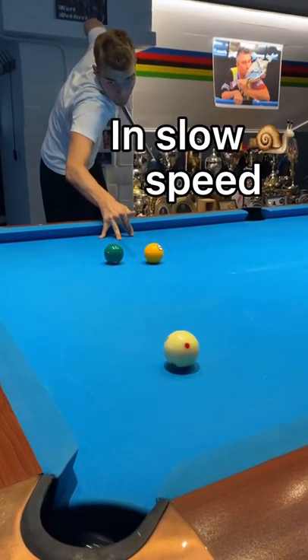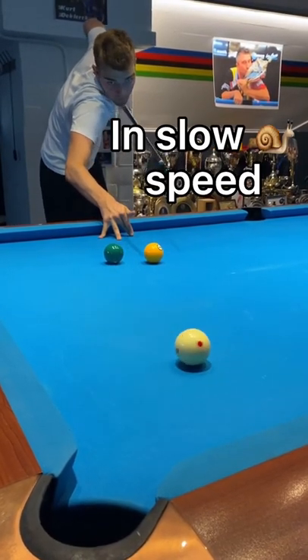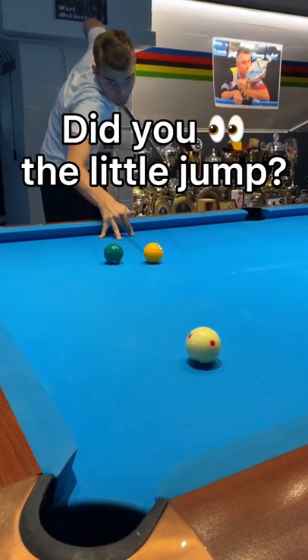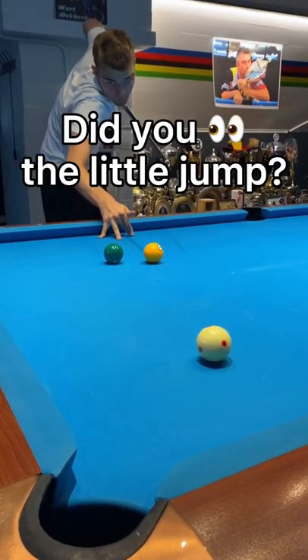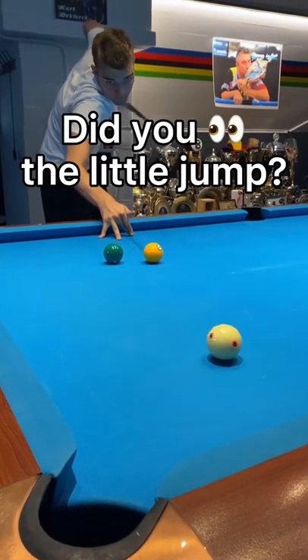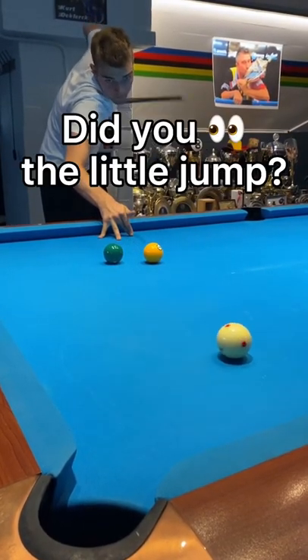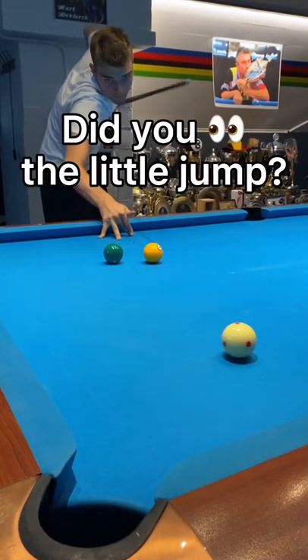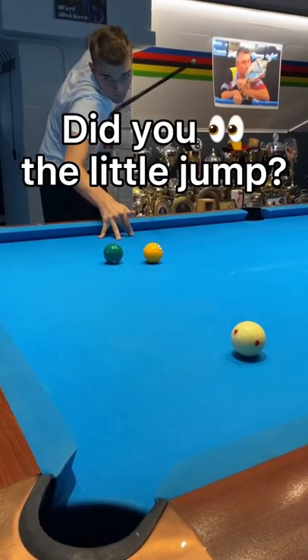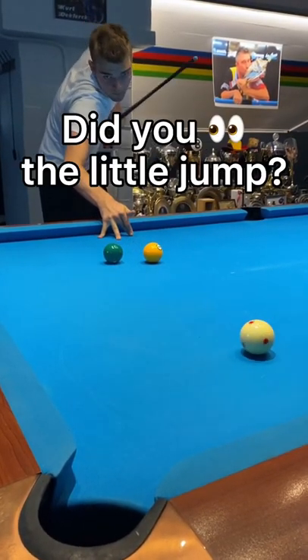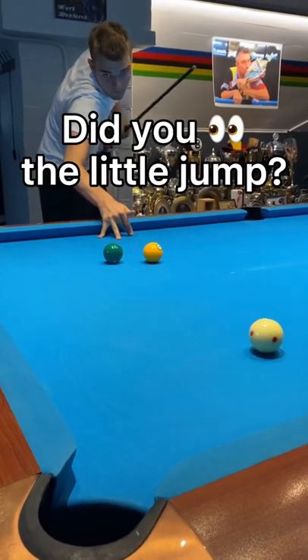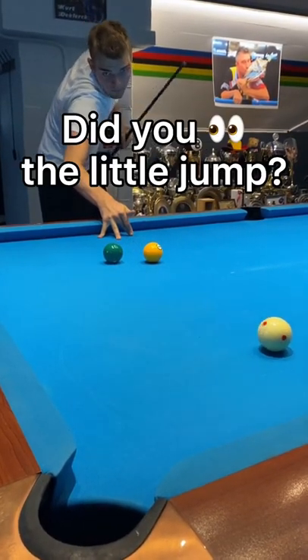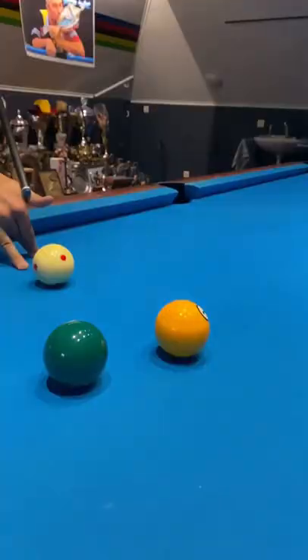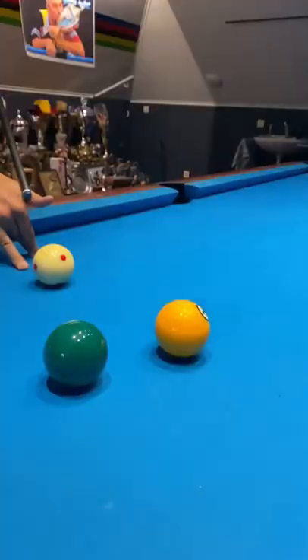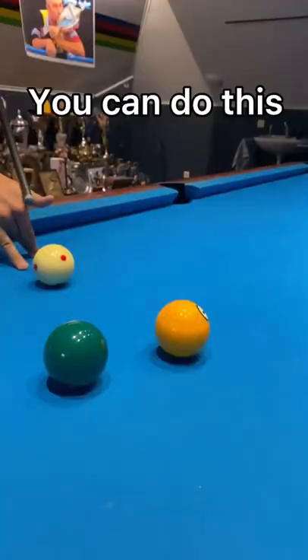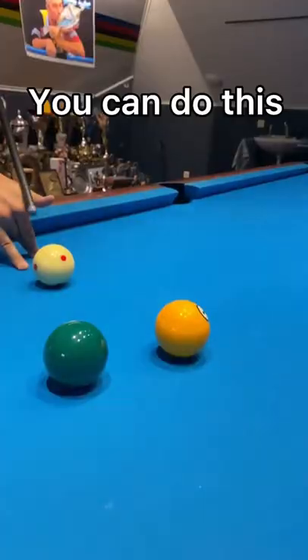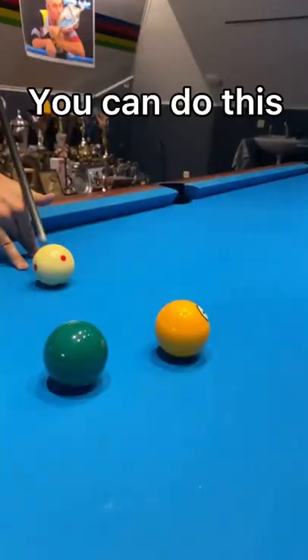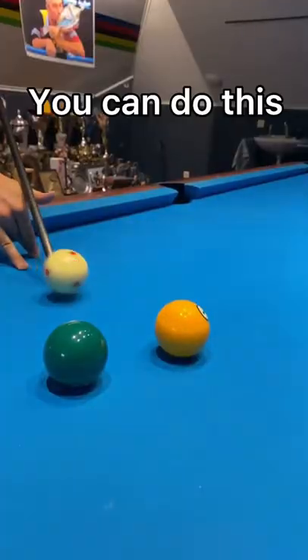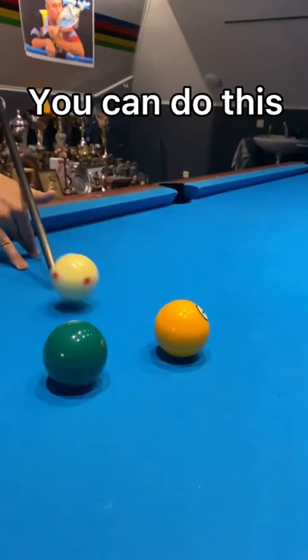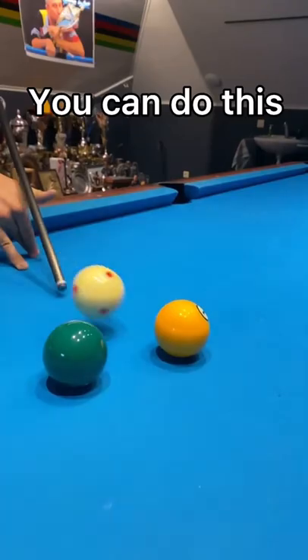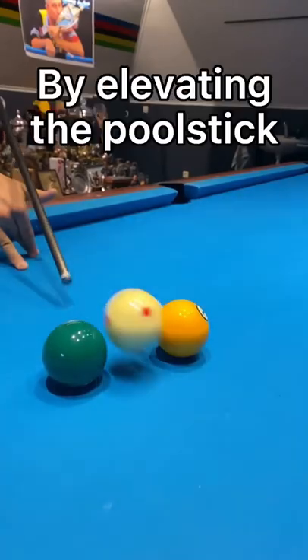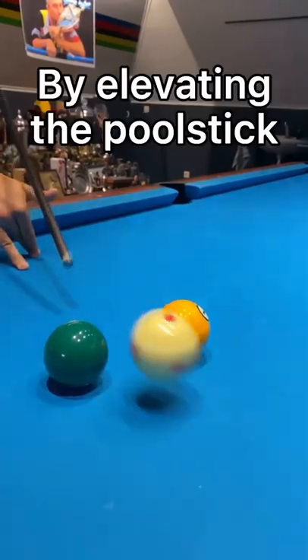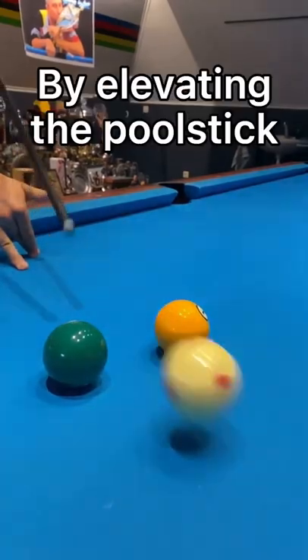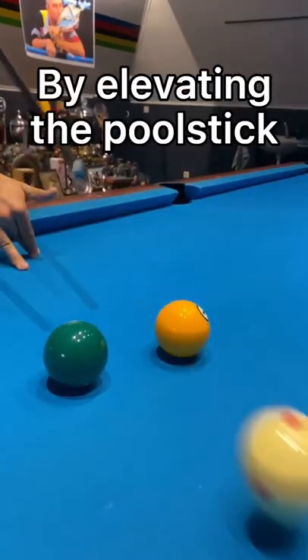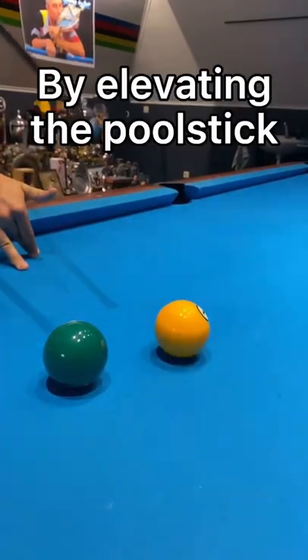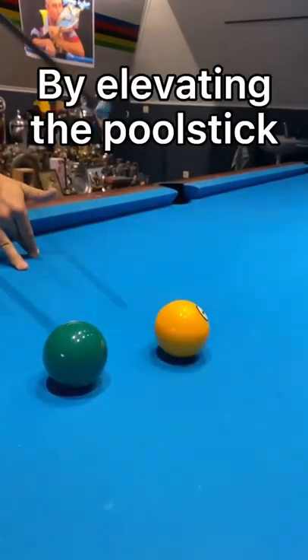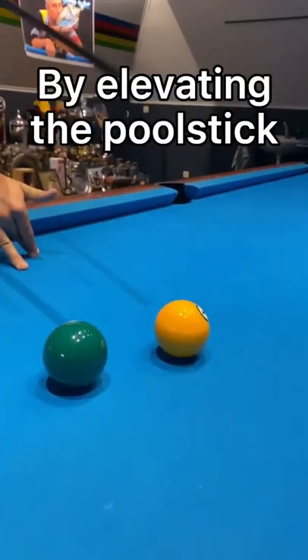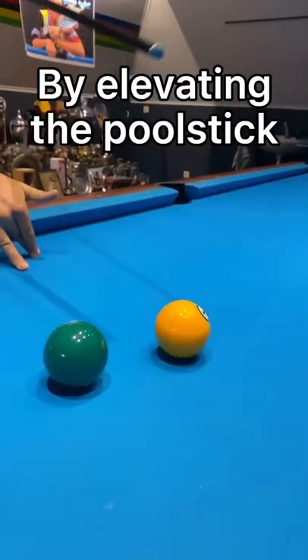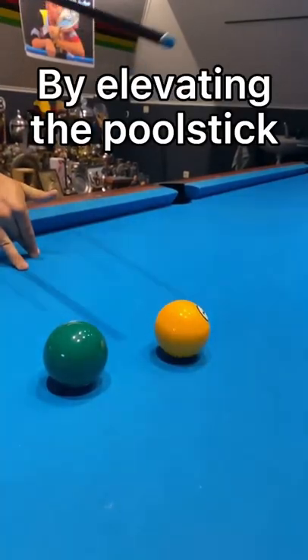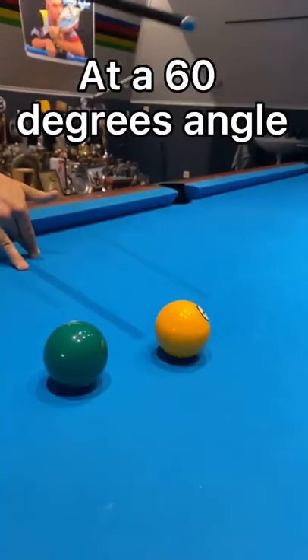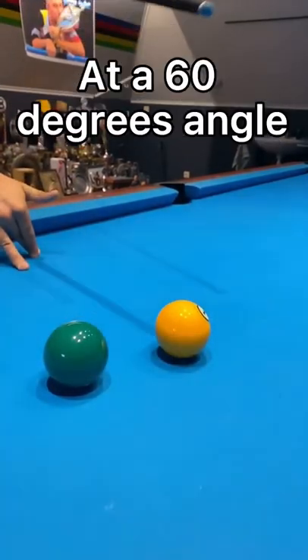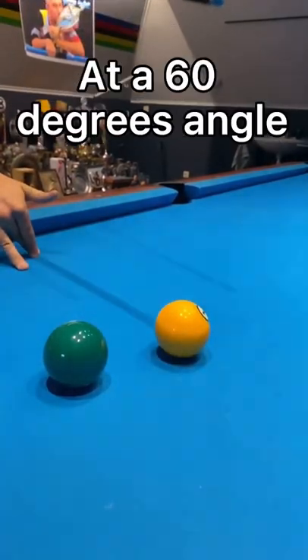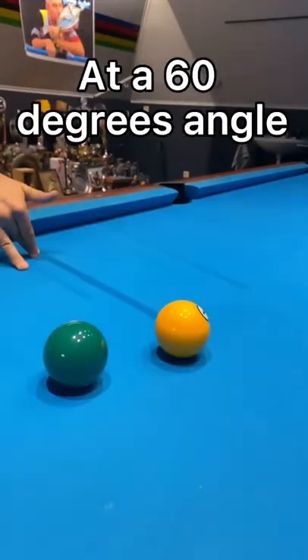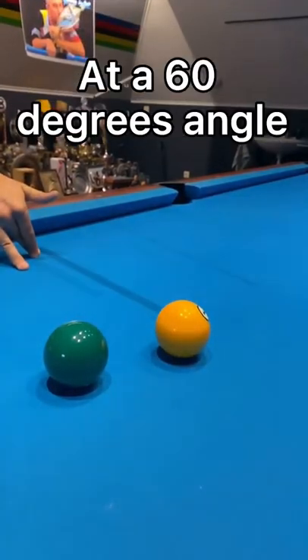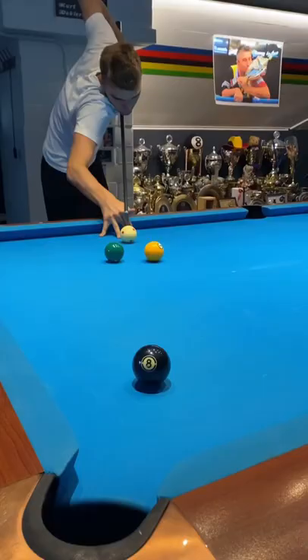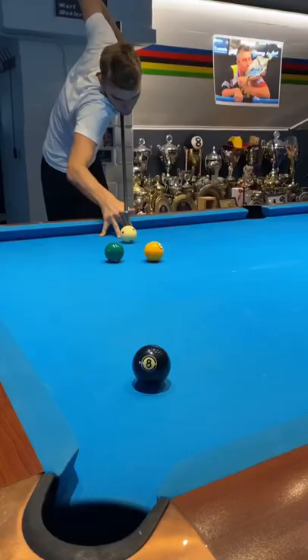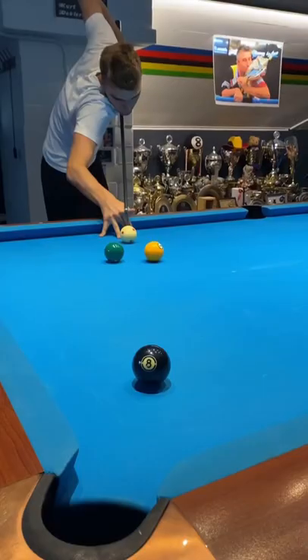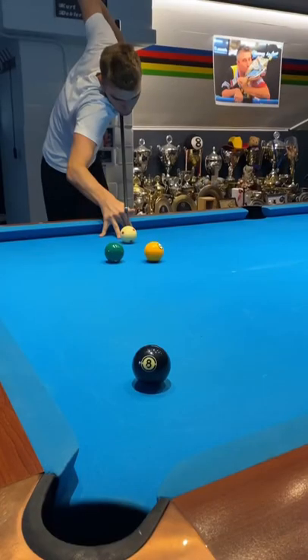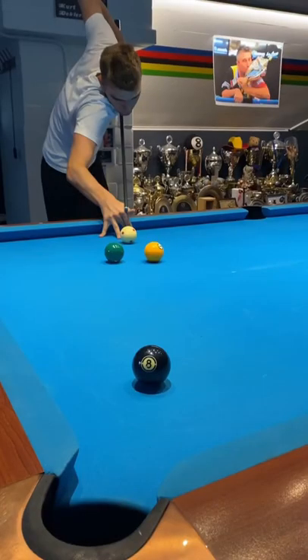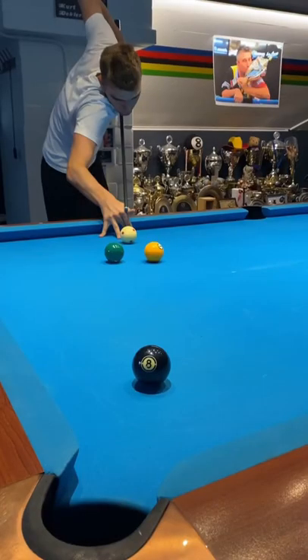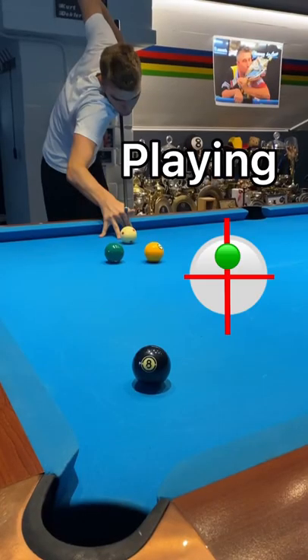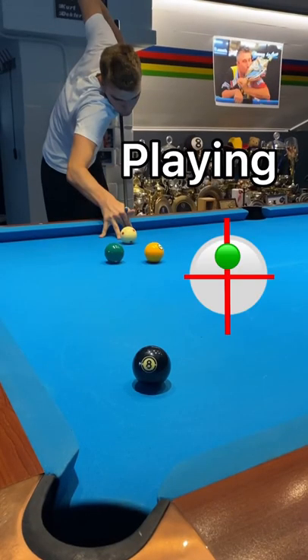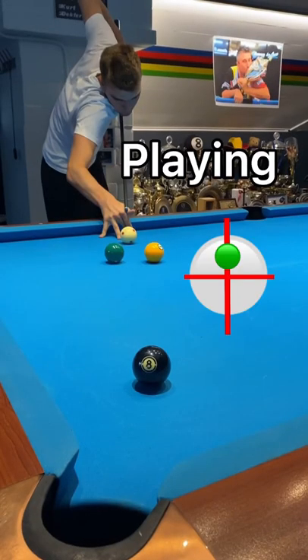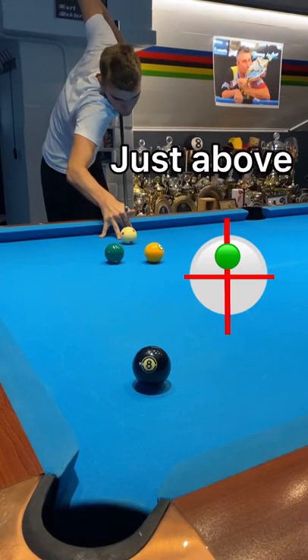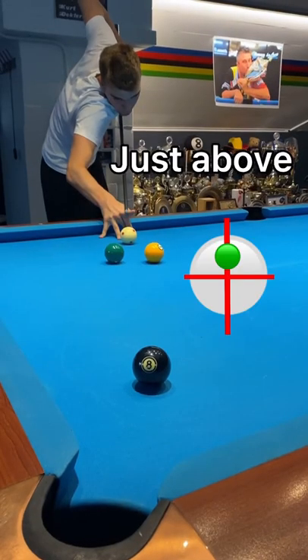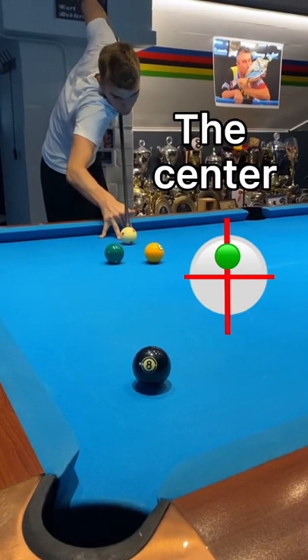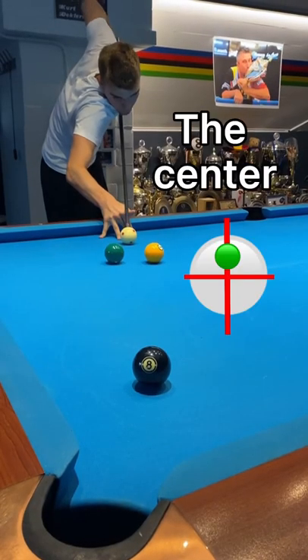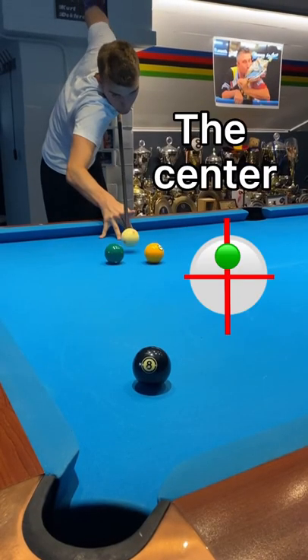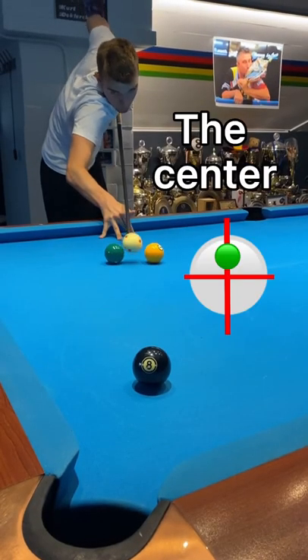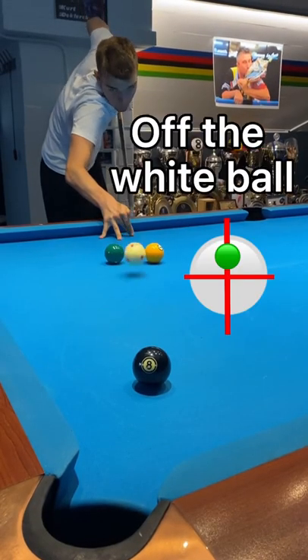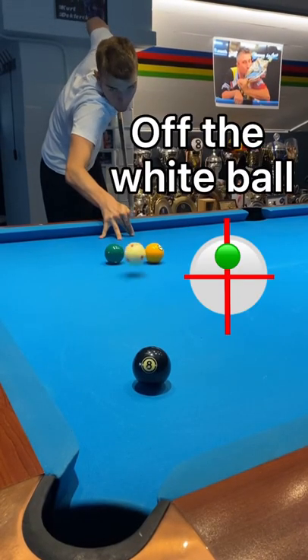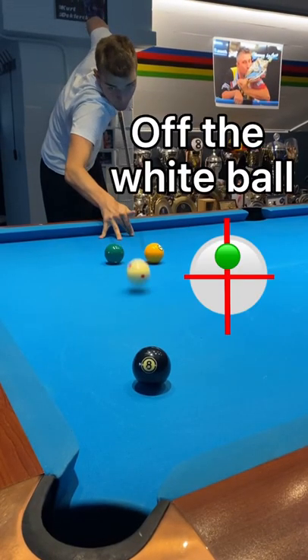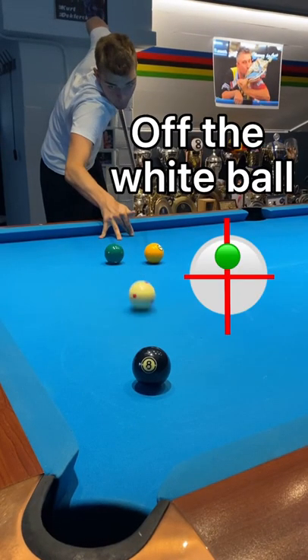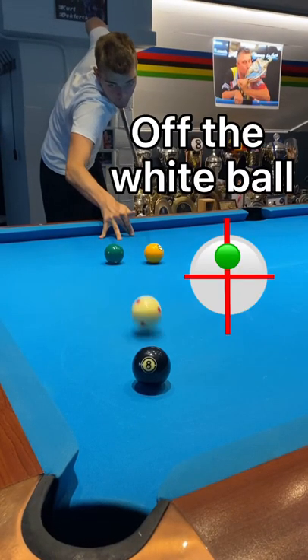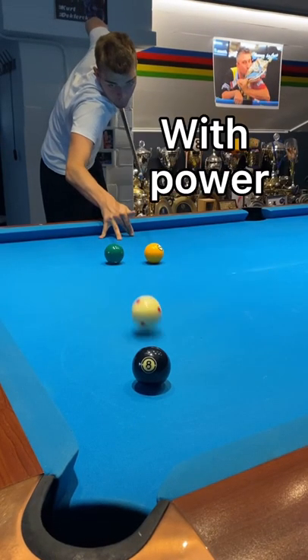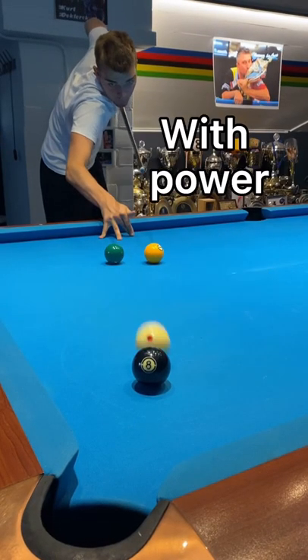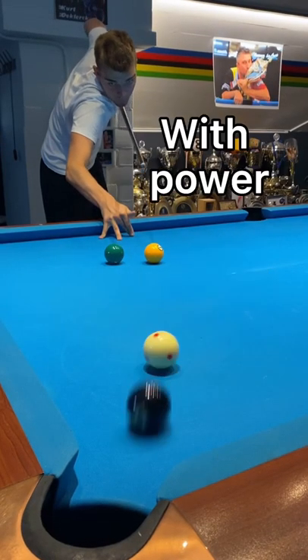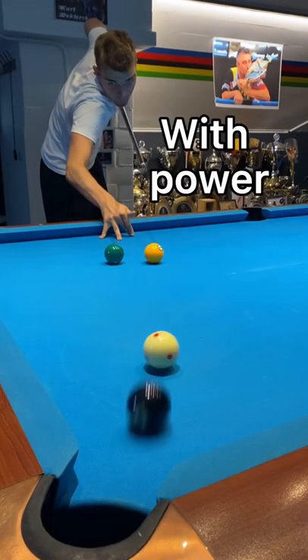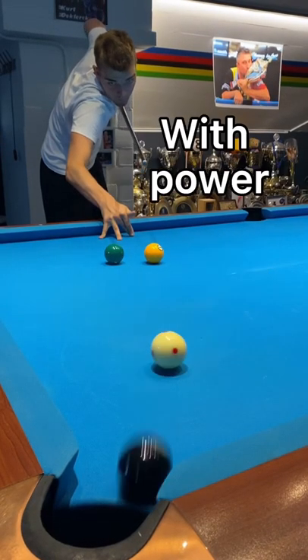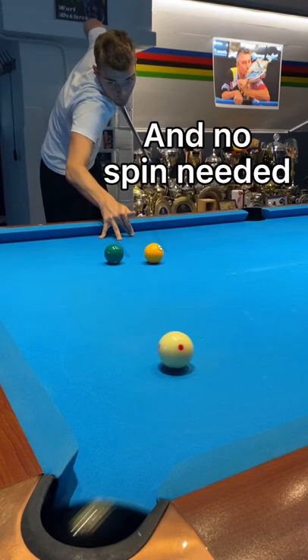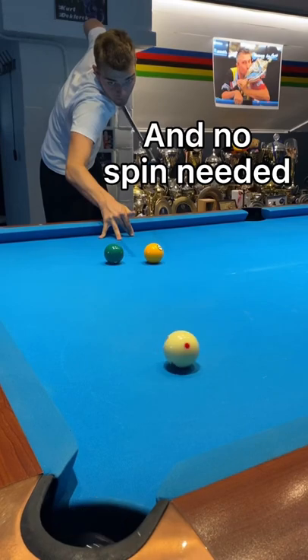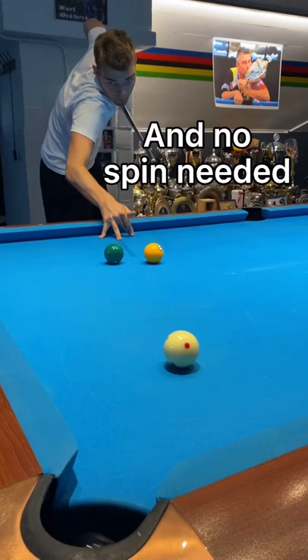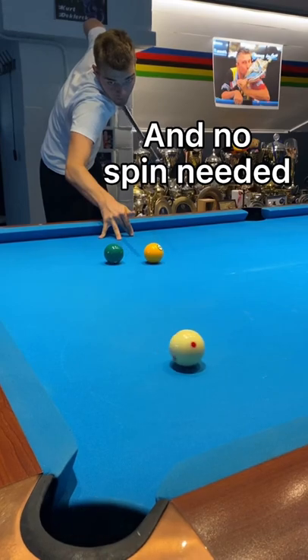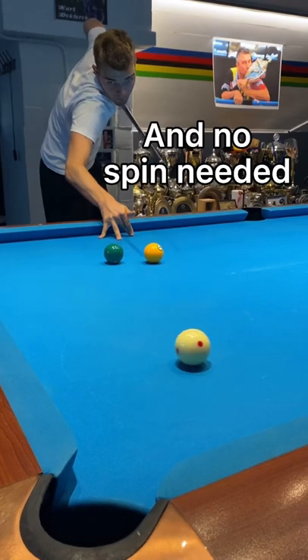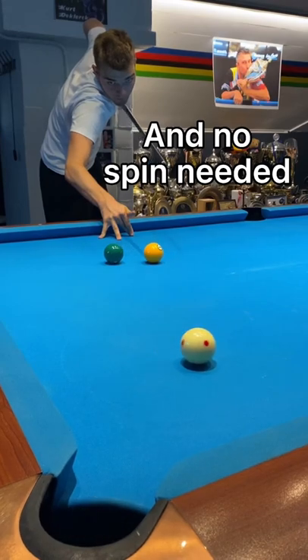Did you see the little jump? You can do this by elevating the pool stick at a 60 degree angle, playing just above the center of the white ball, with power — and no spin is needed.